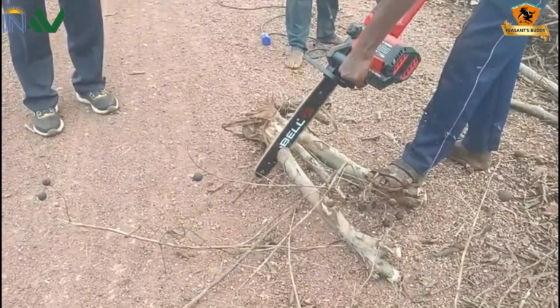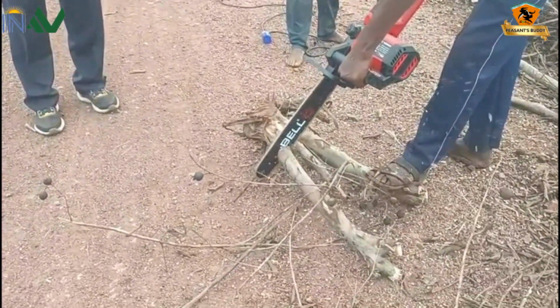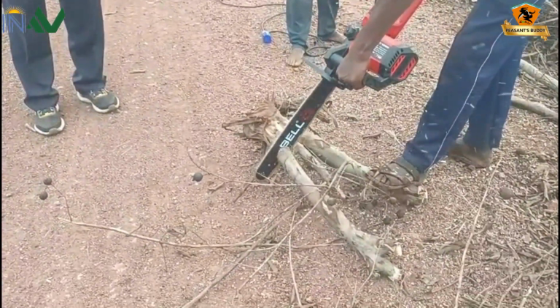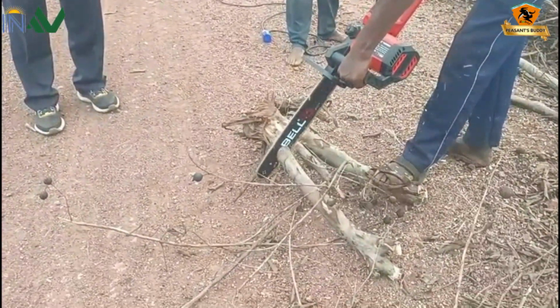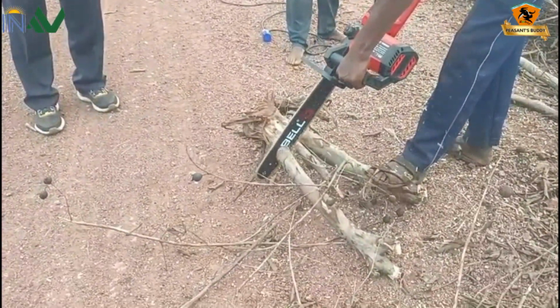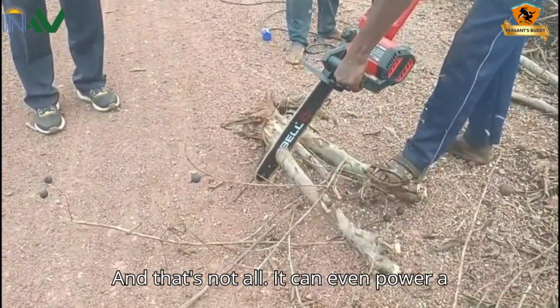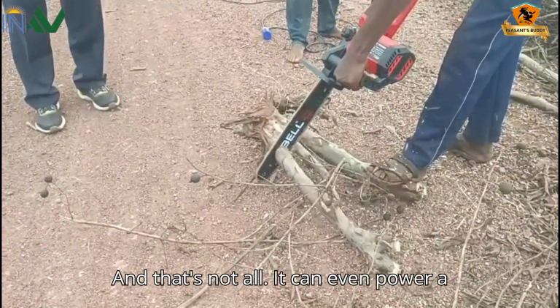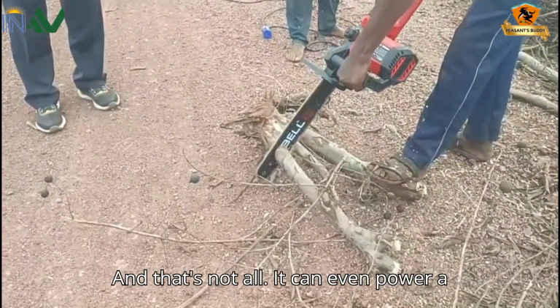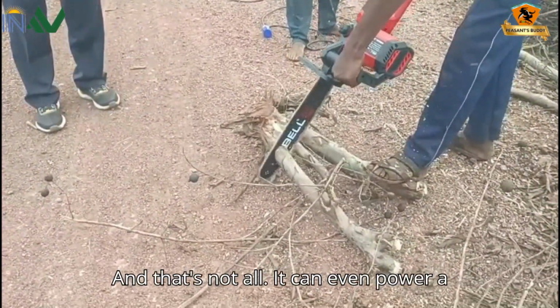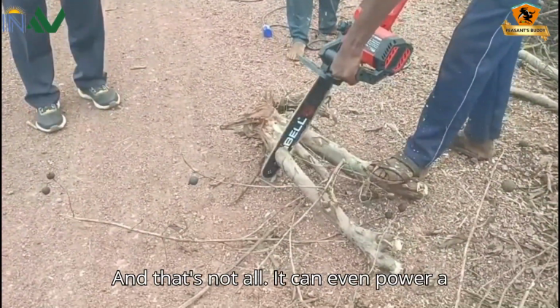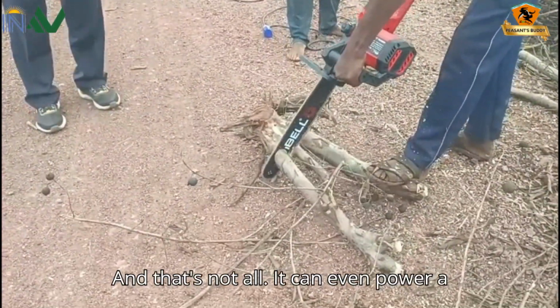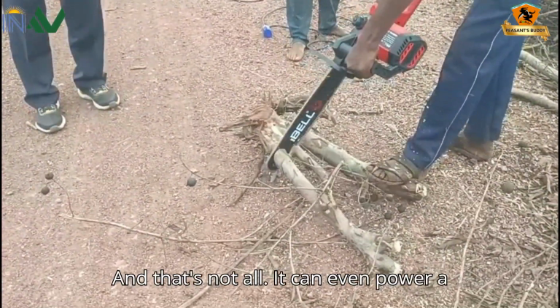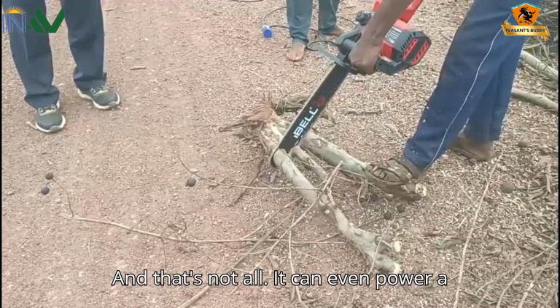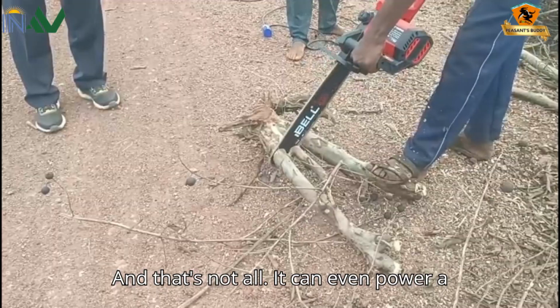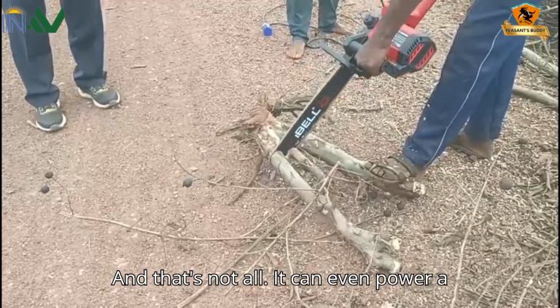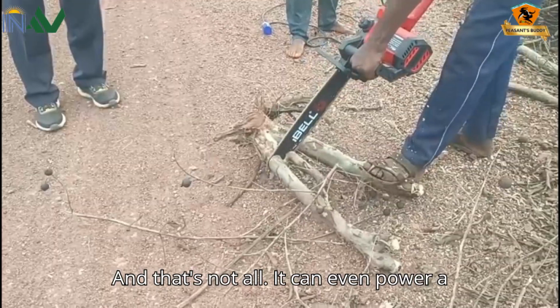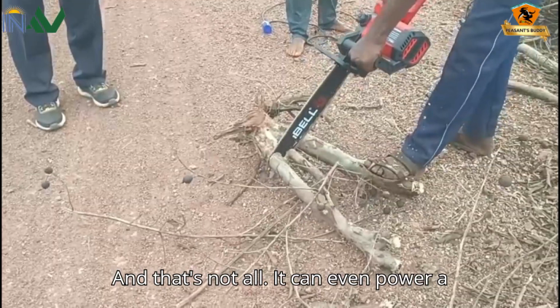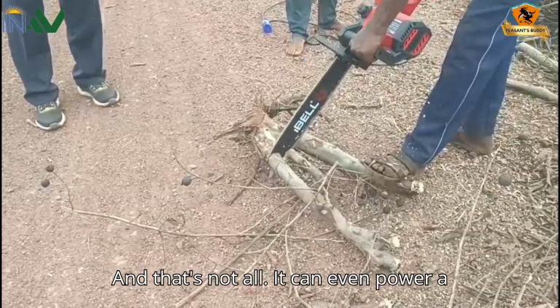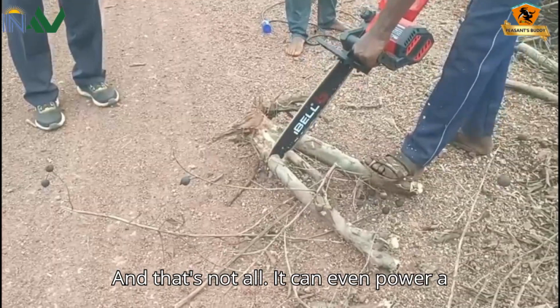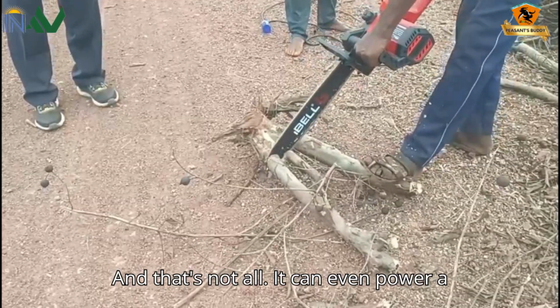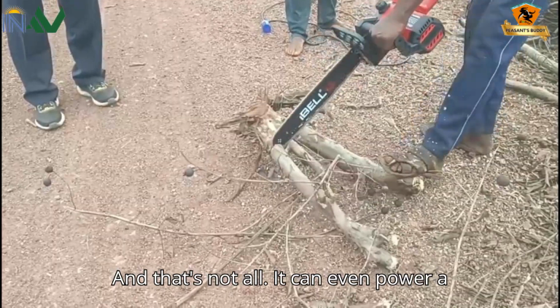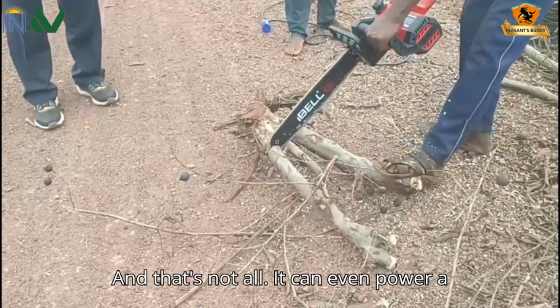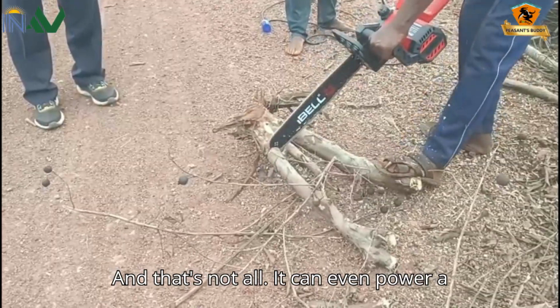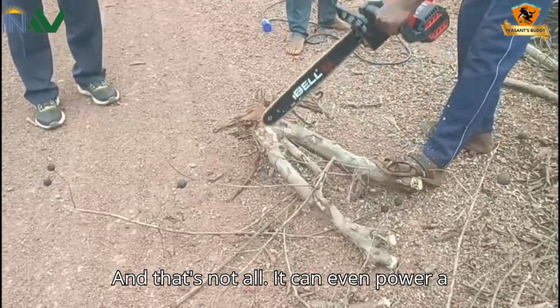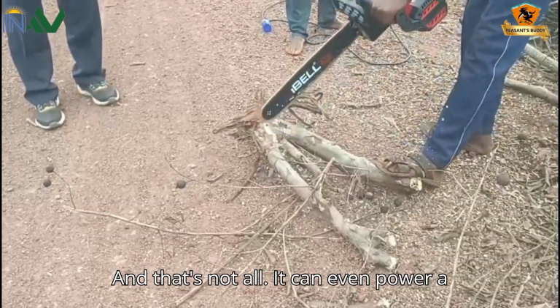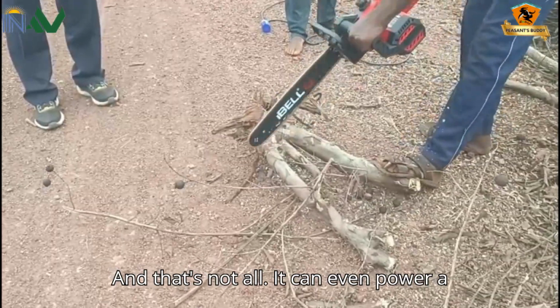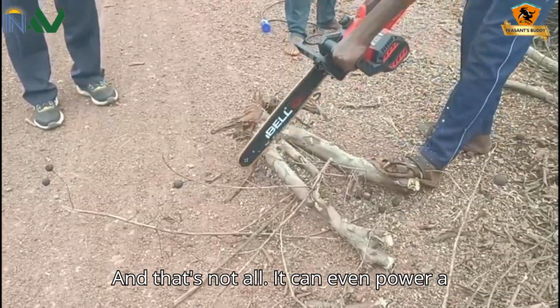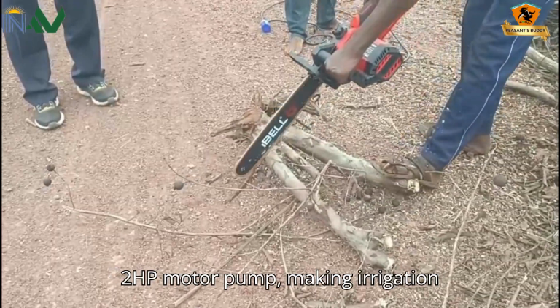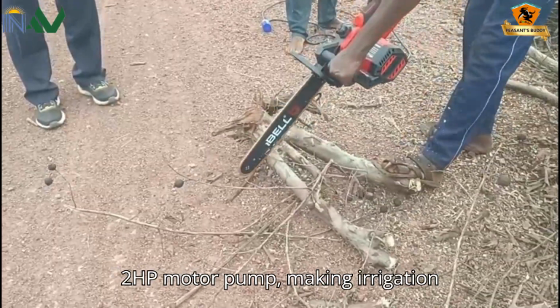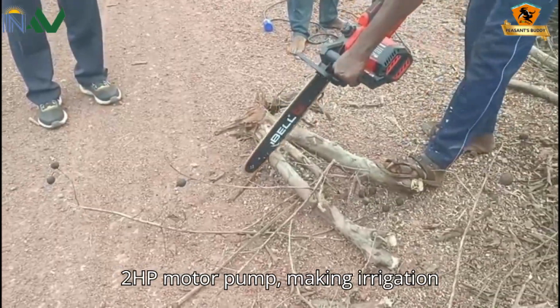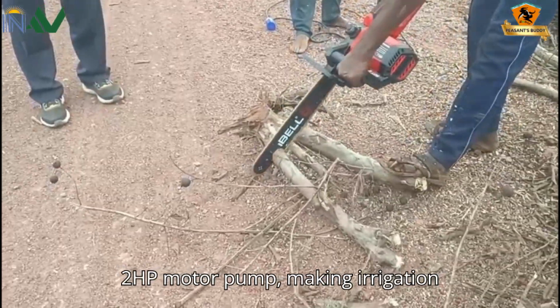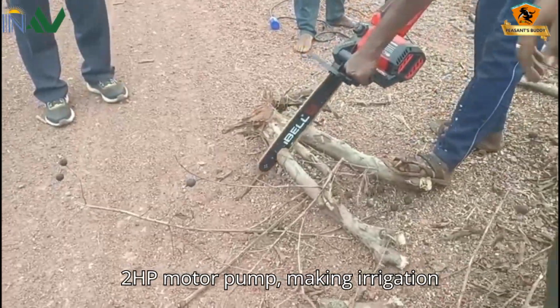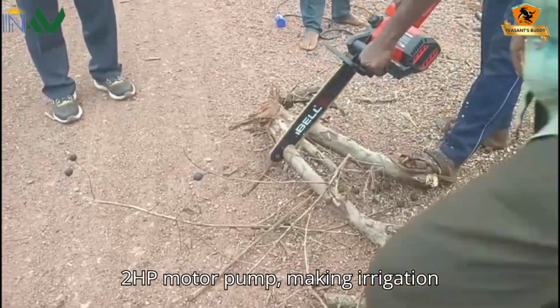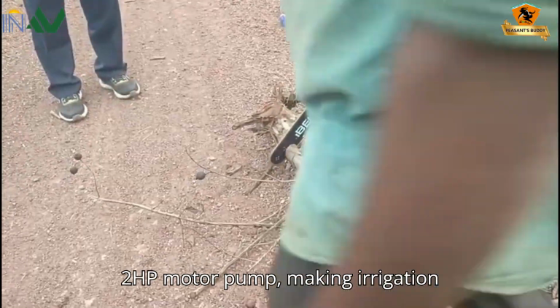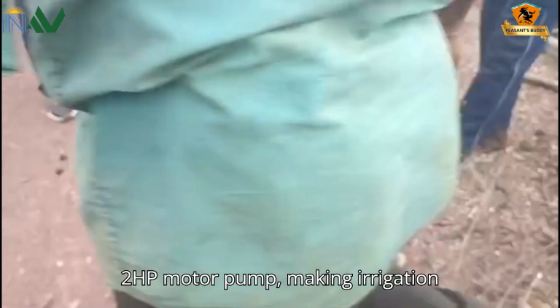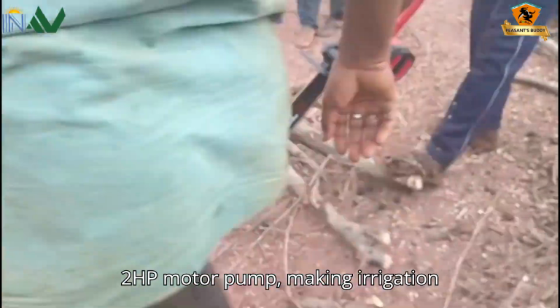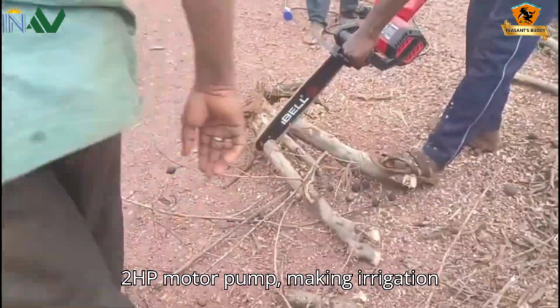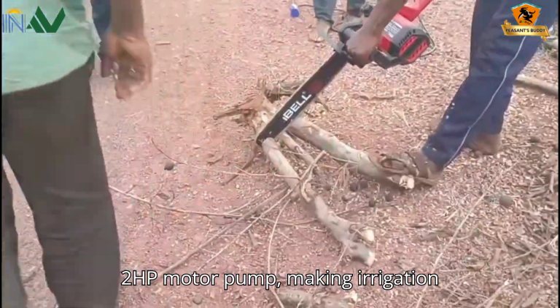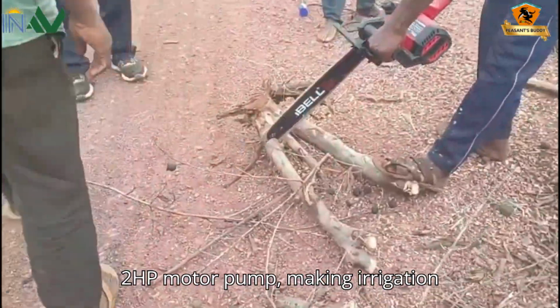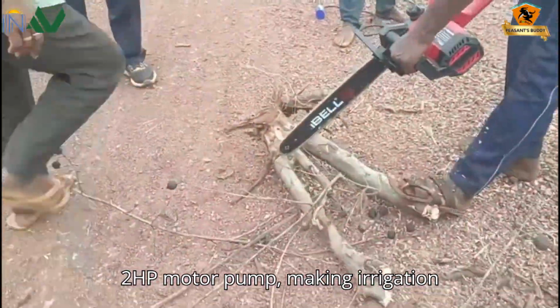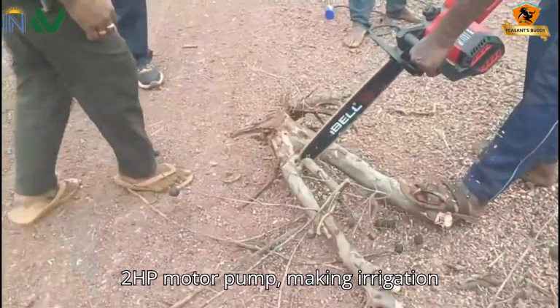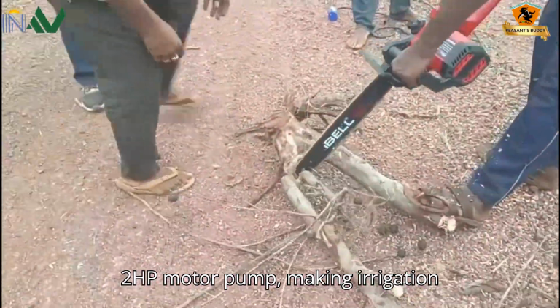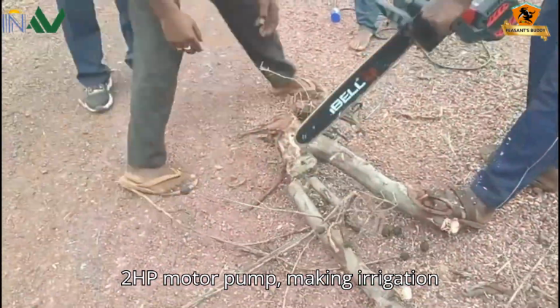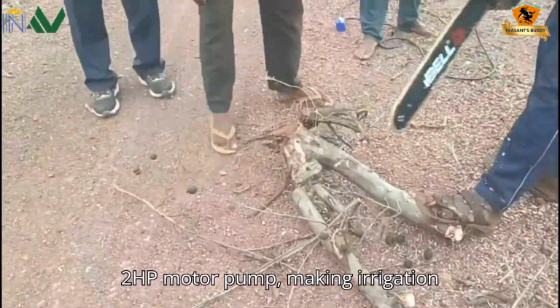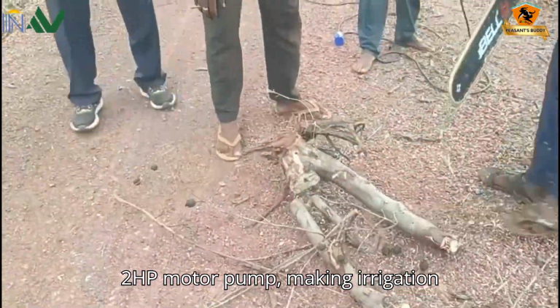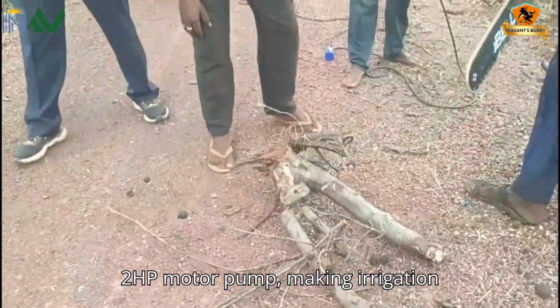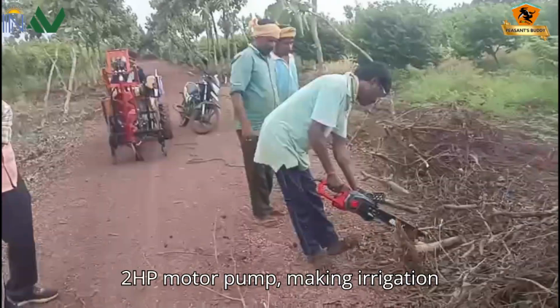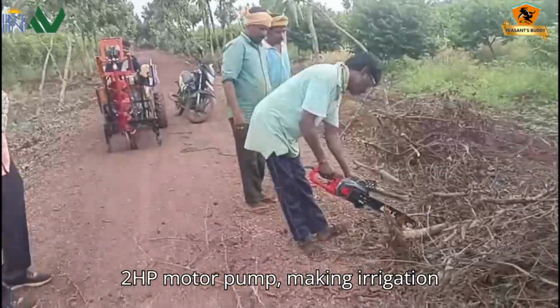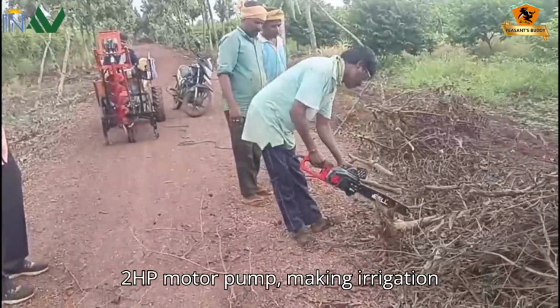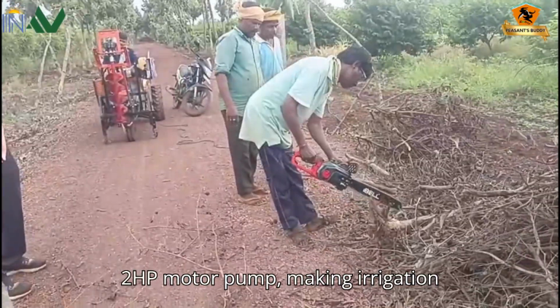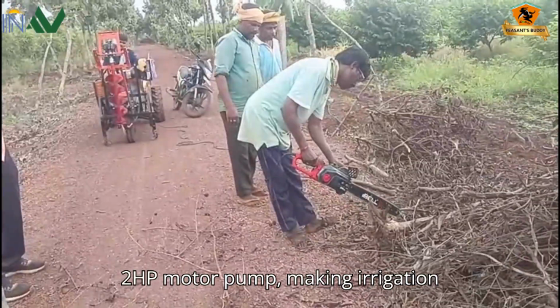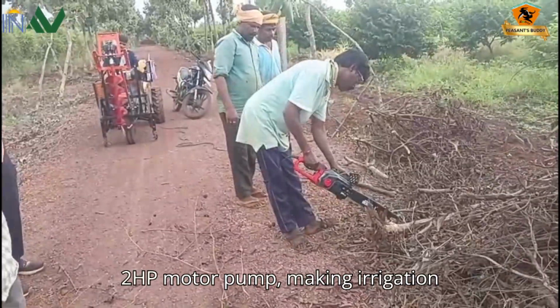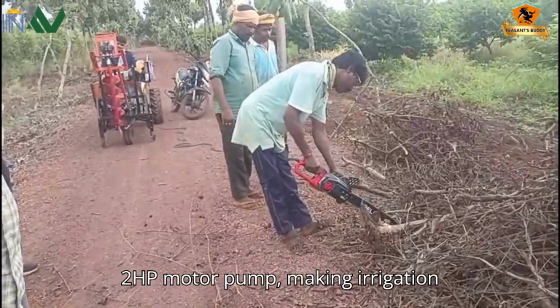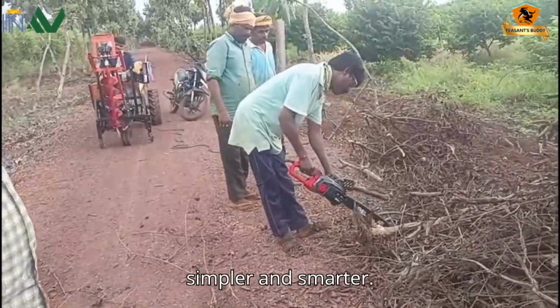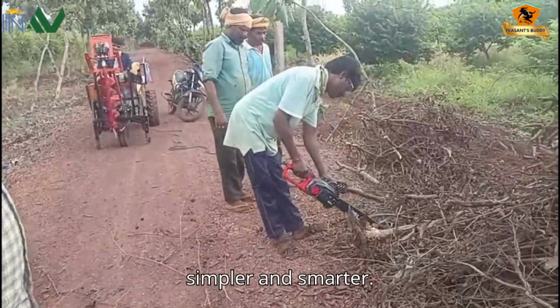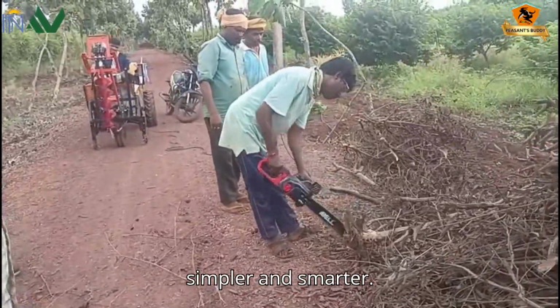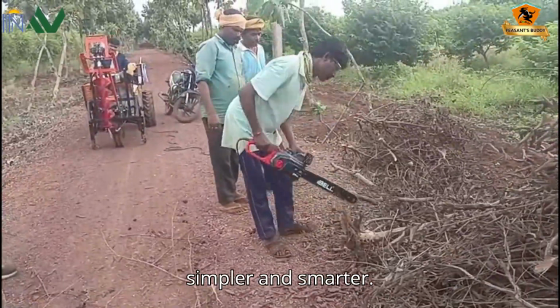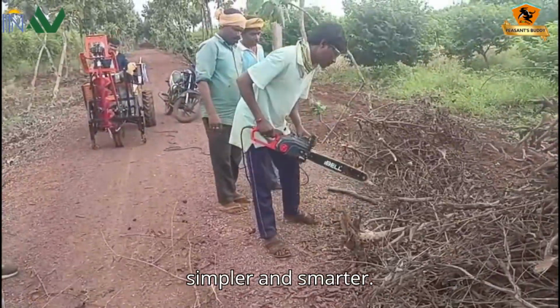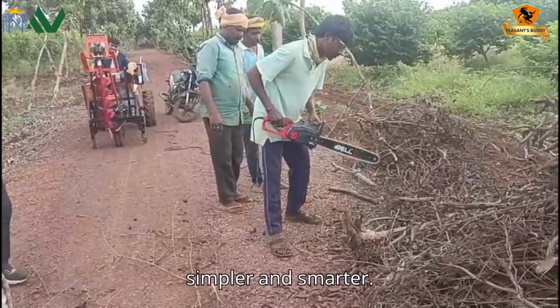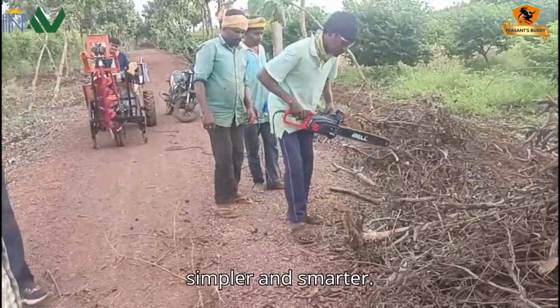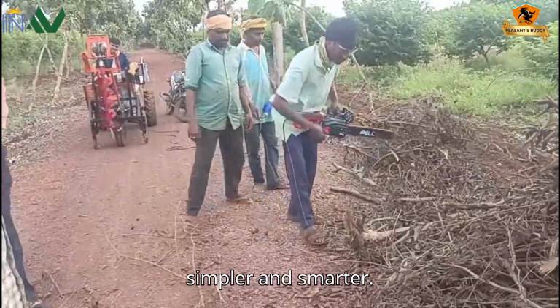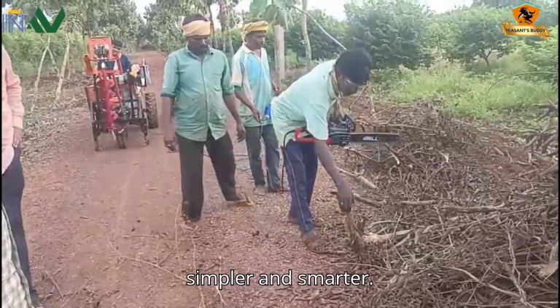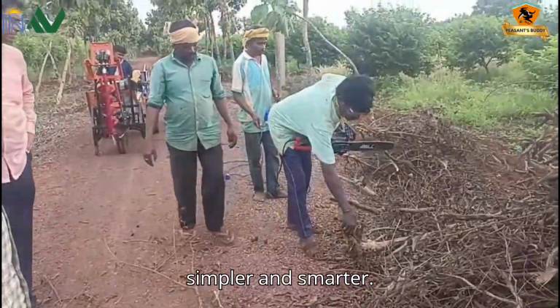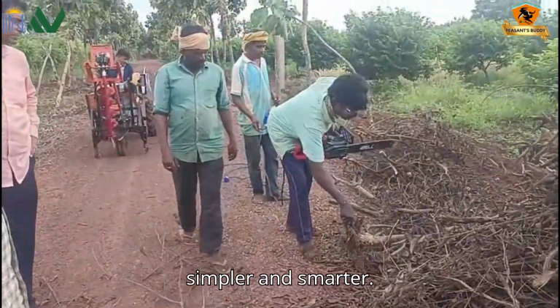And that's not all — it can even power a 2 HP motor pump, making irrigation simpler and smarter.